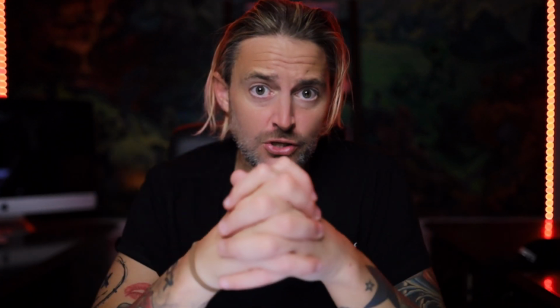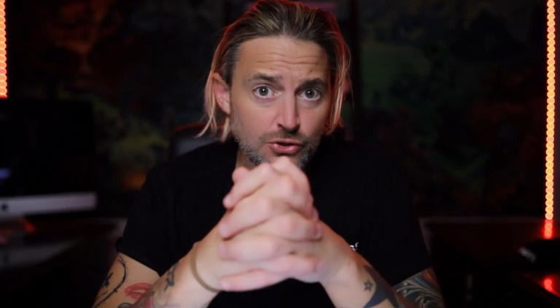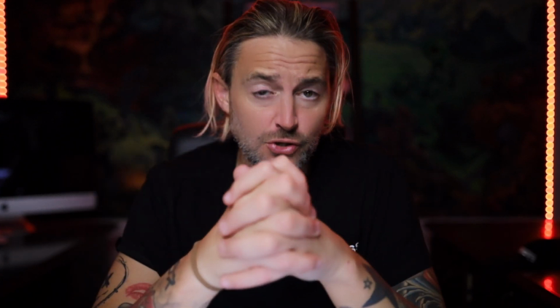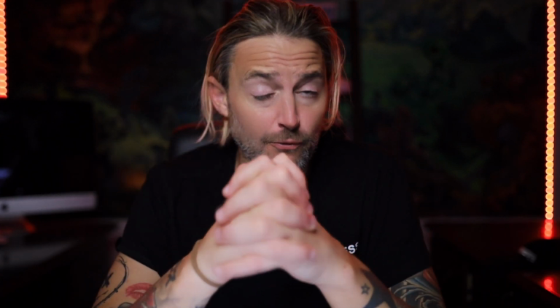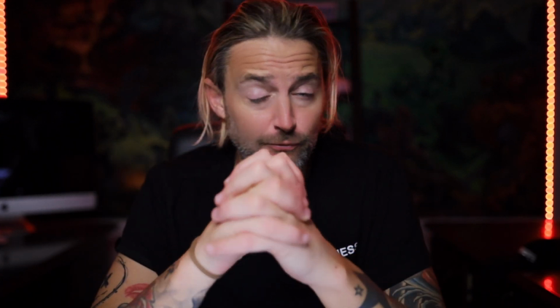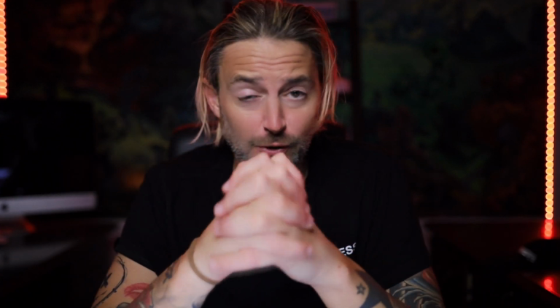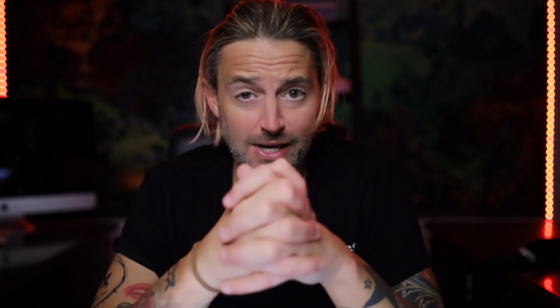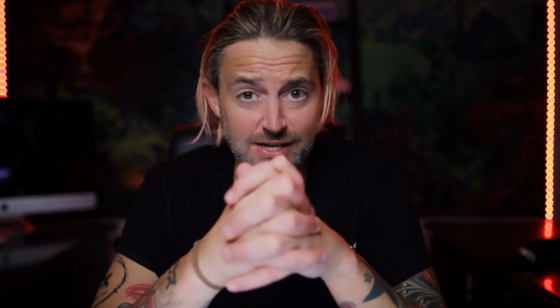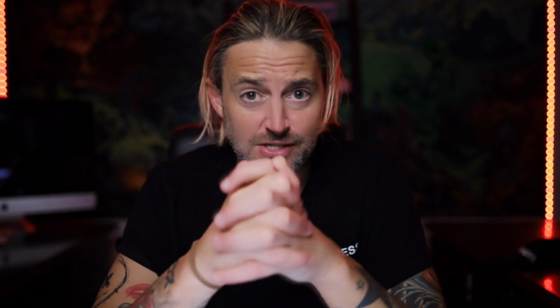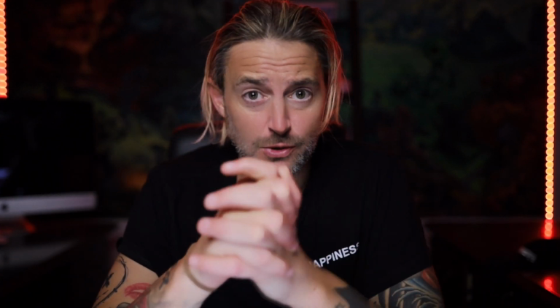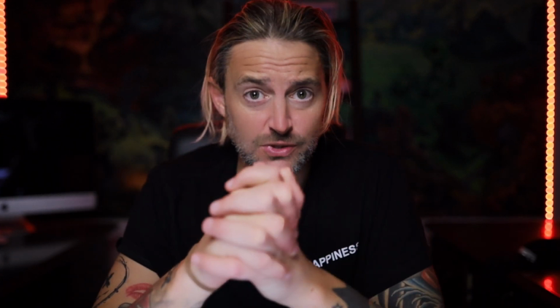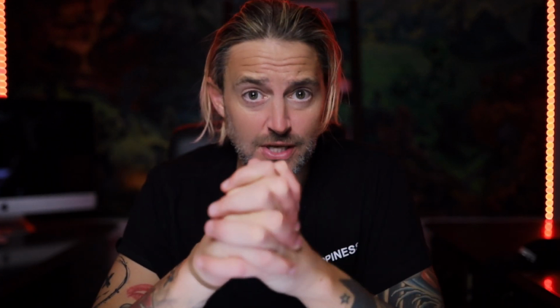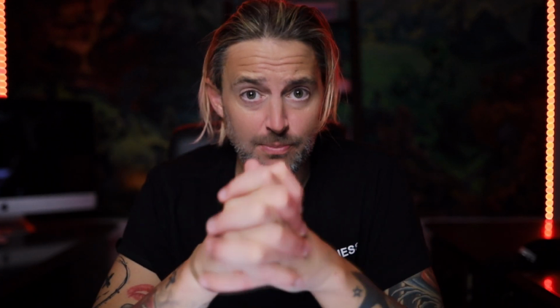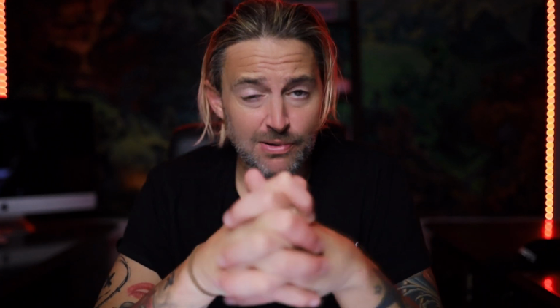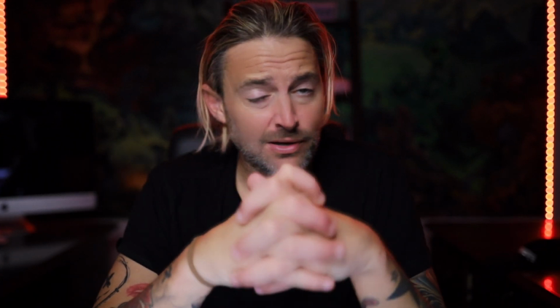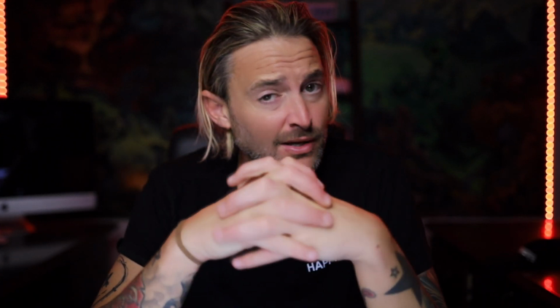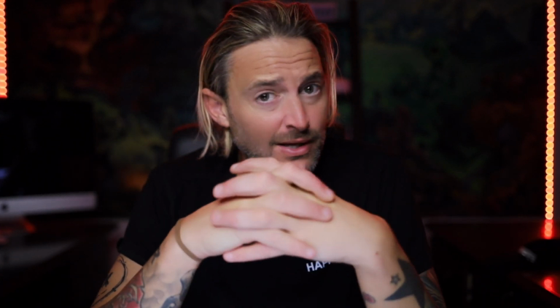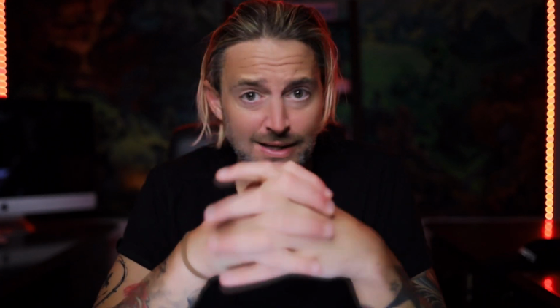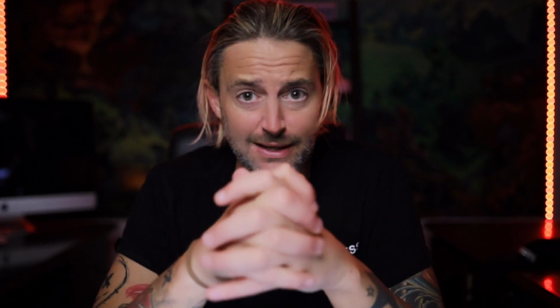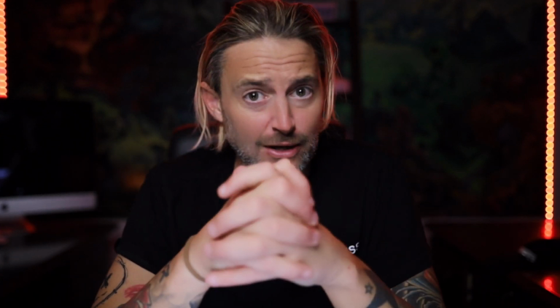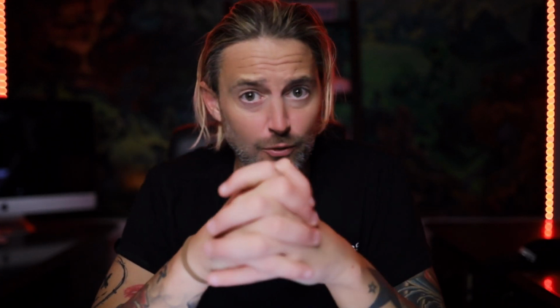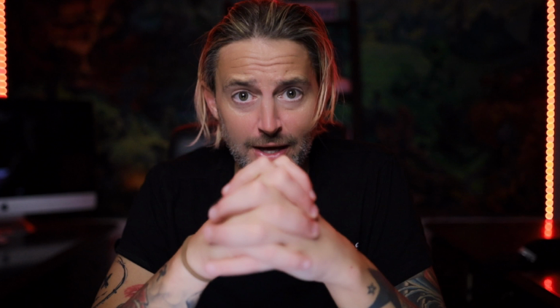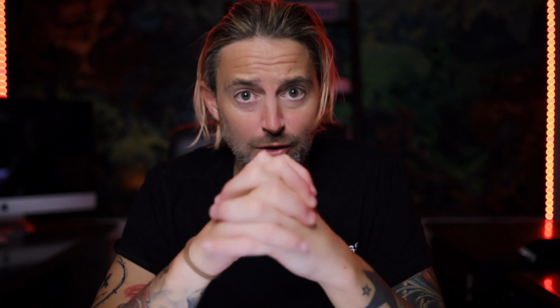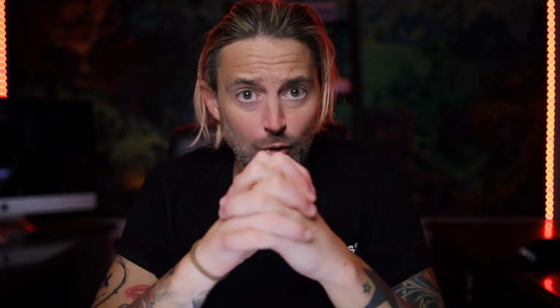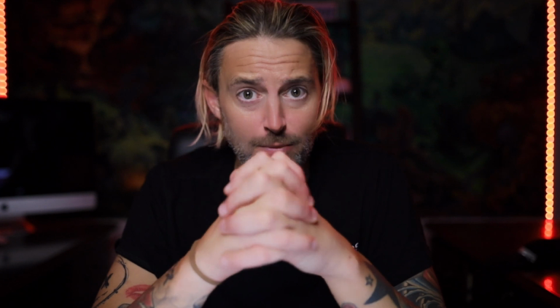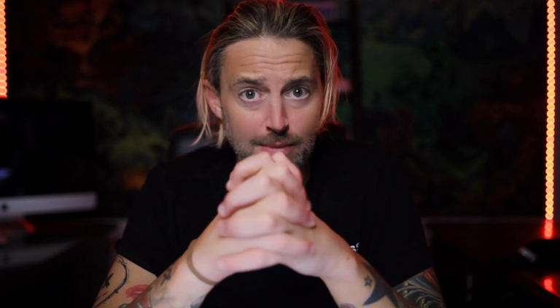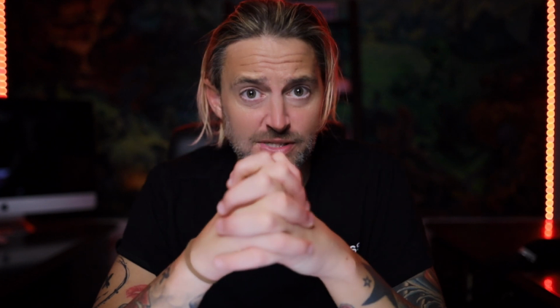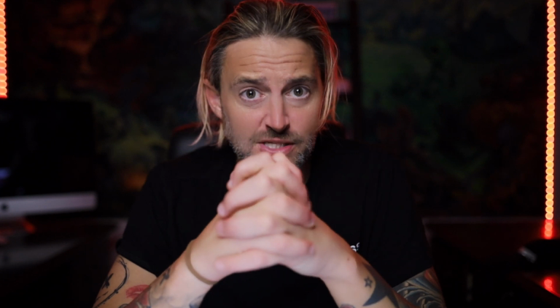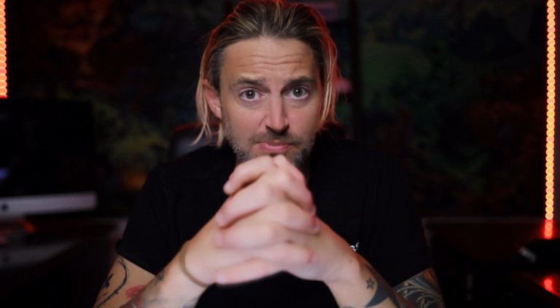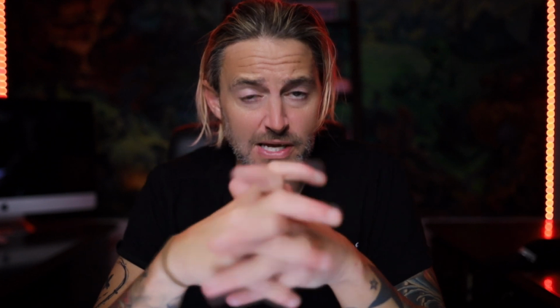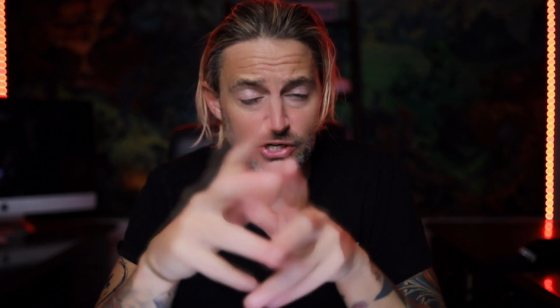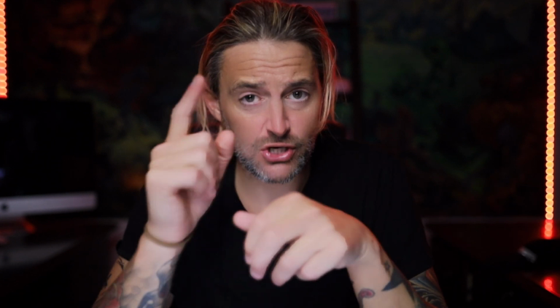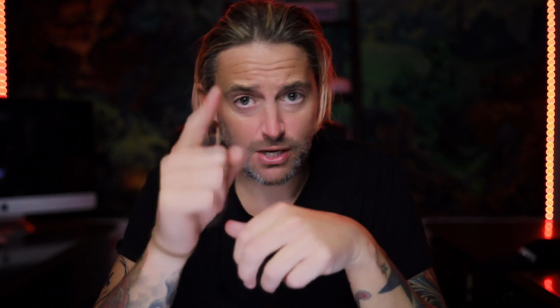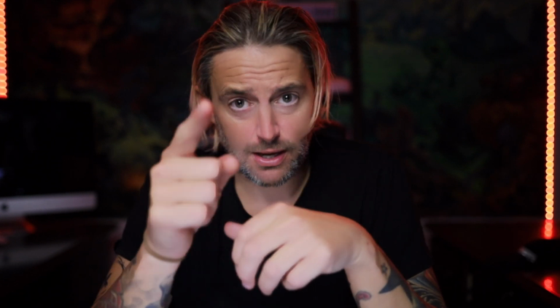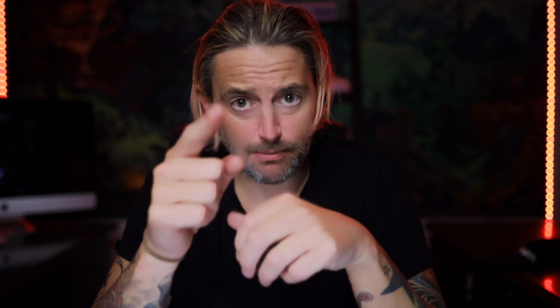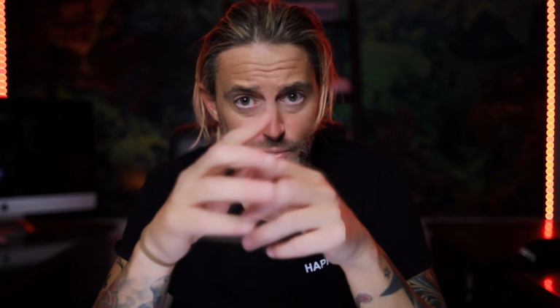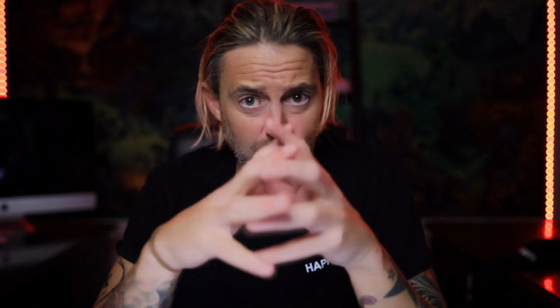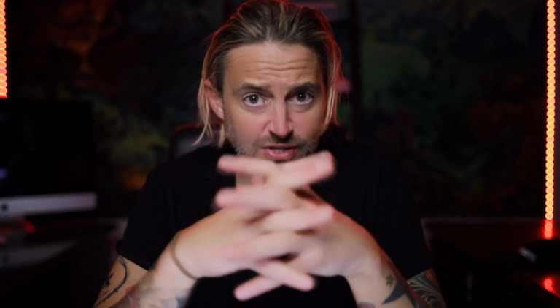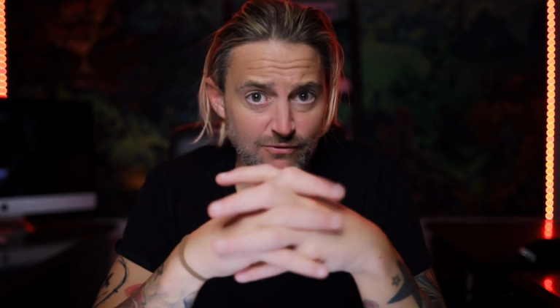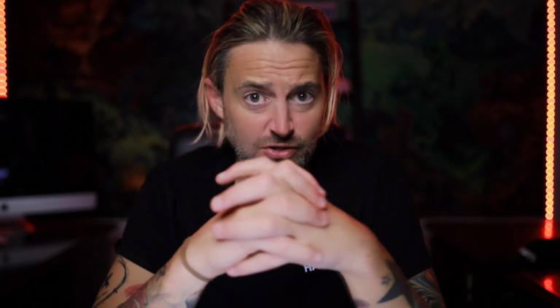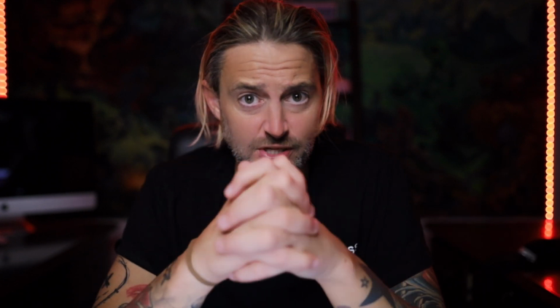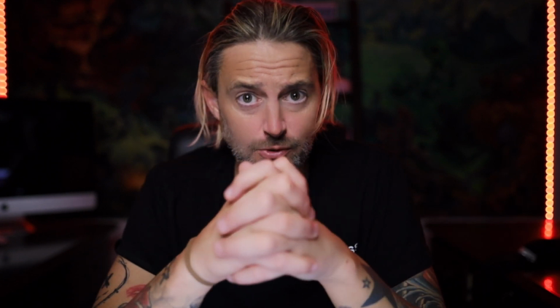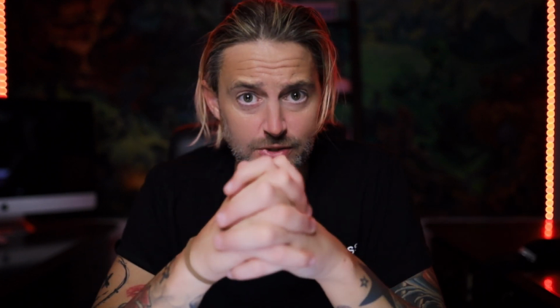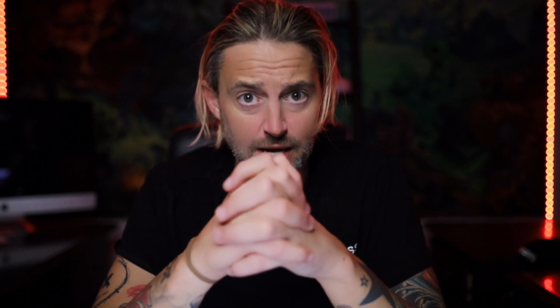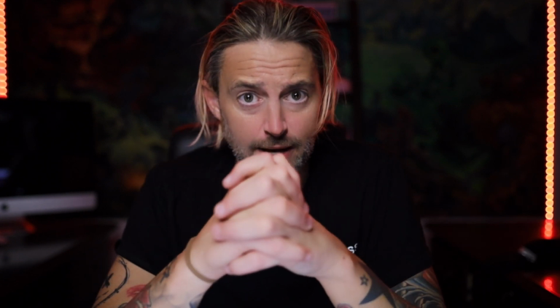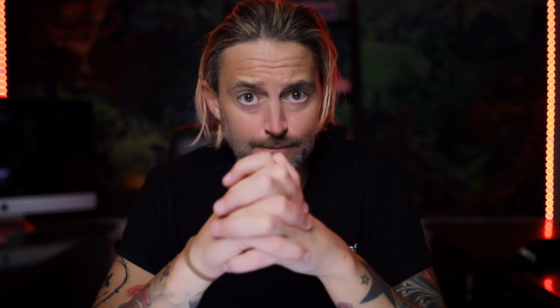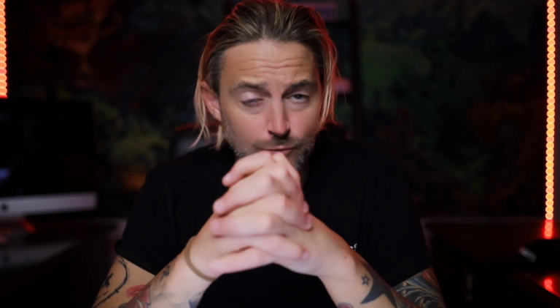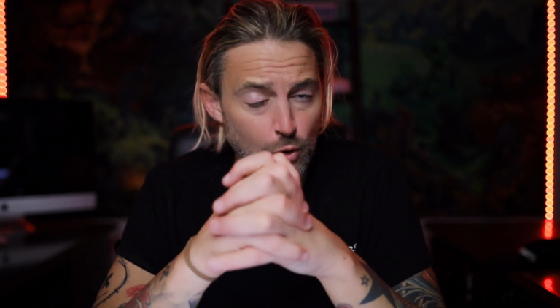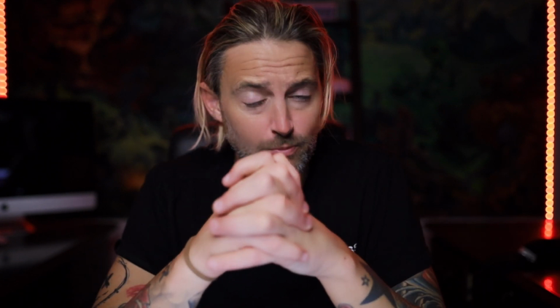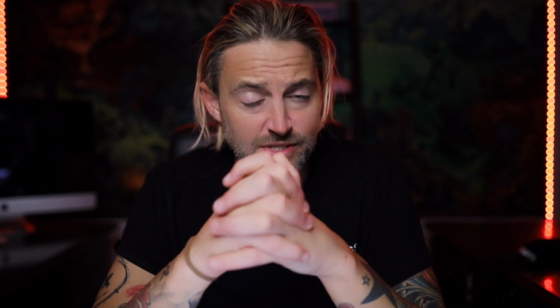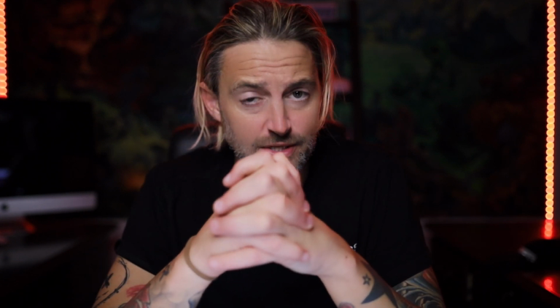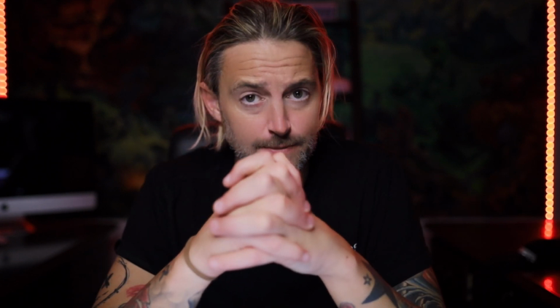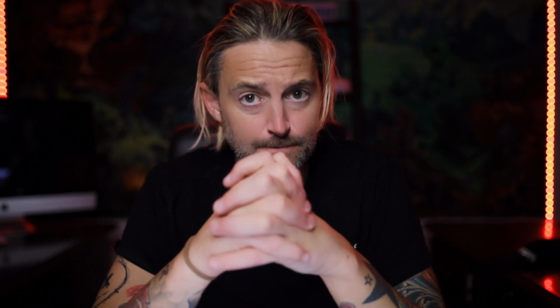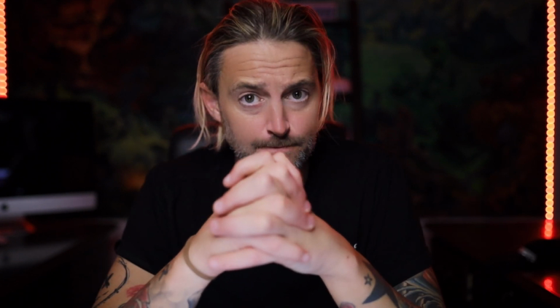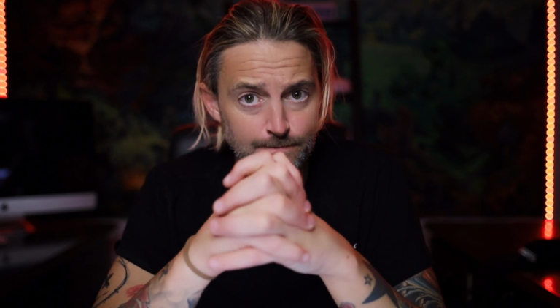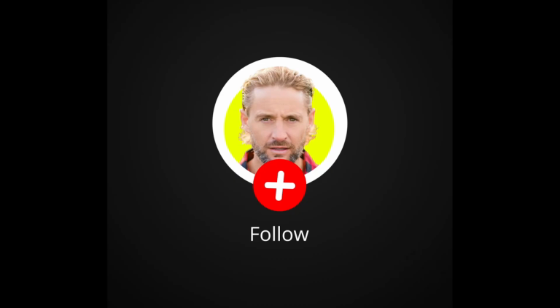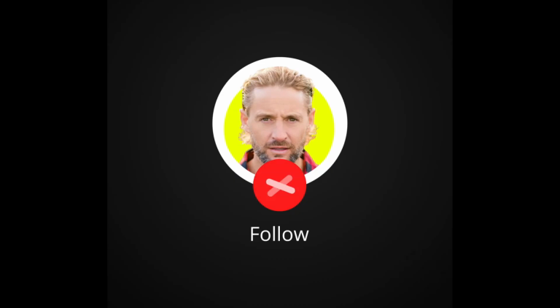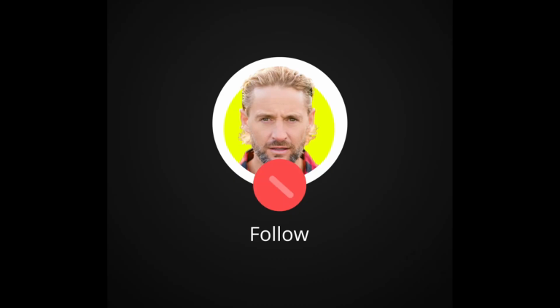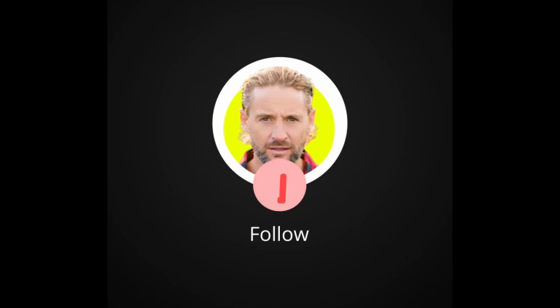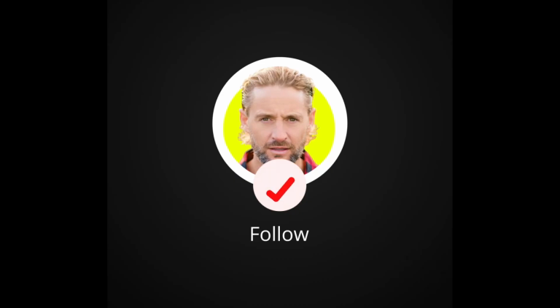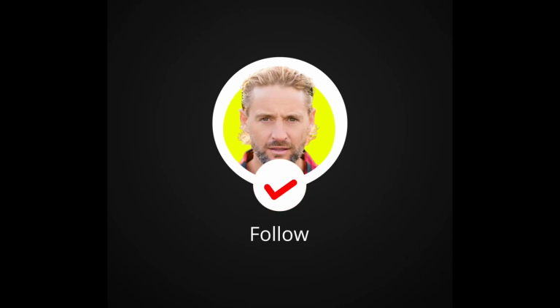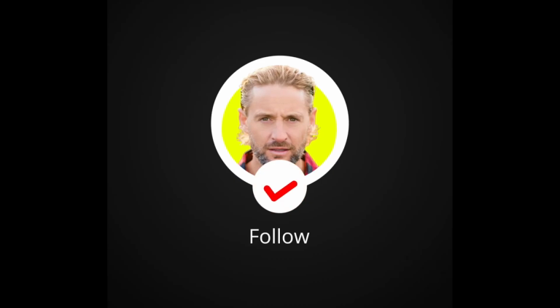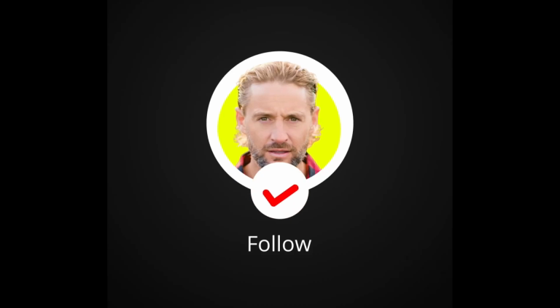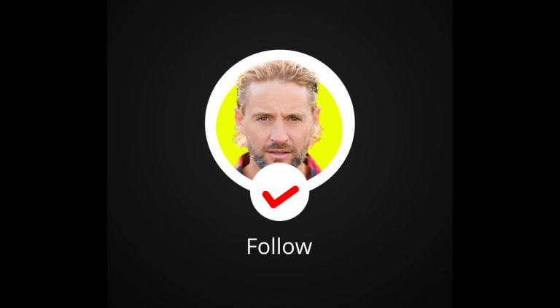So free SEO tip: get on that Google My Business page and post every single day. Don't miss it. Thank you.